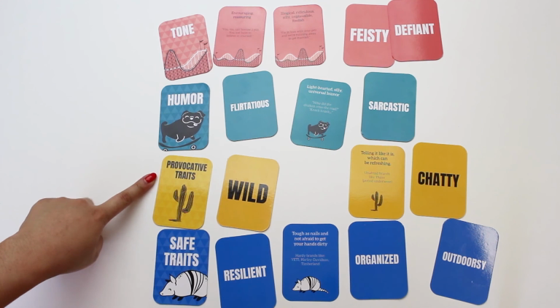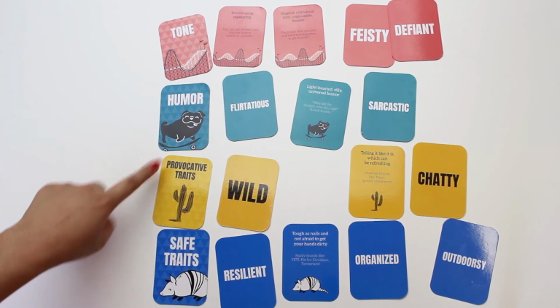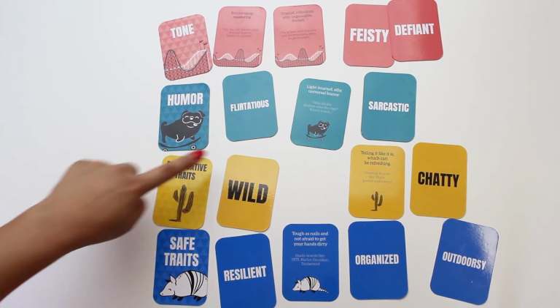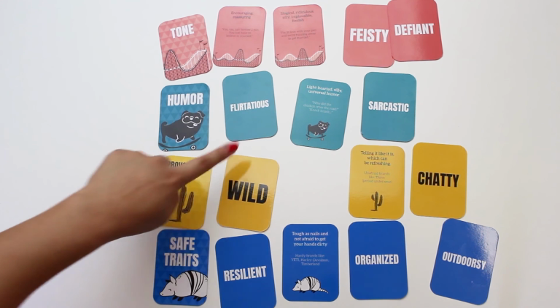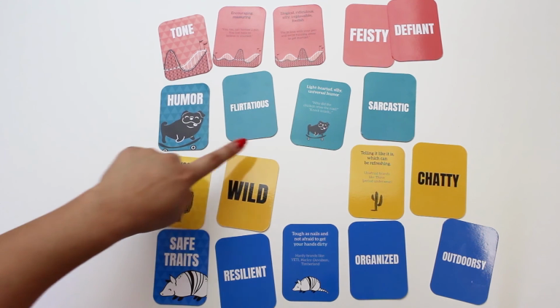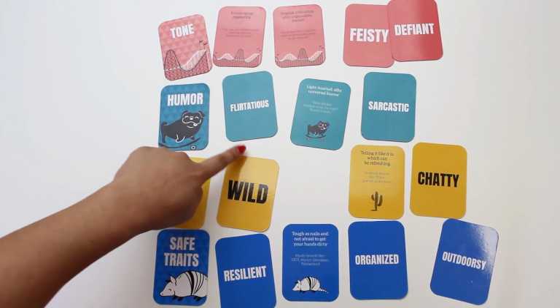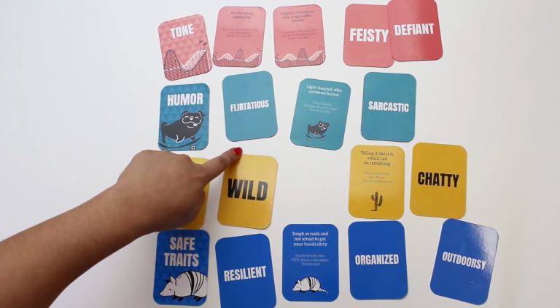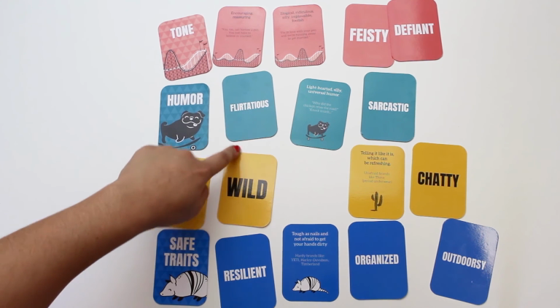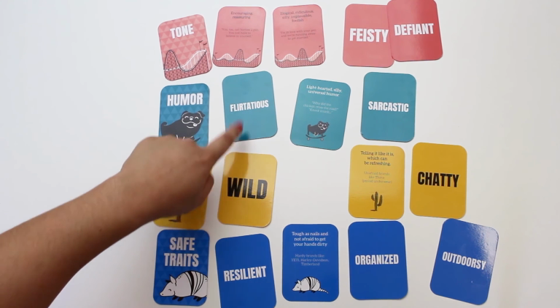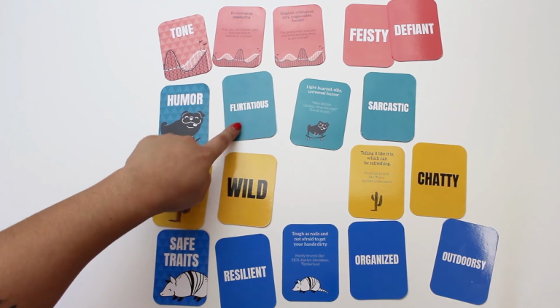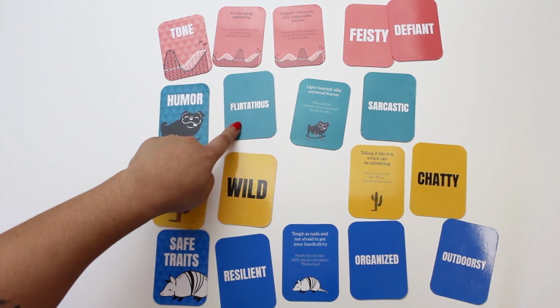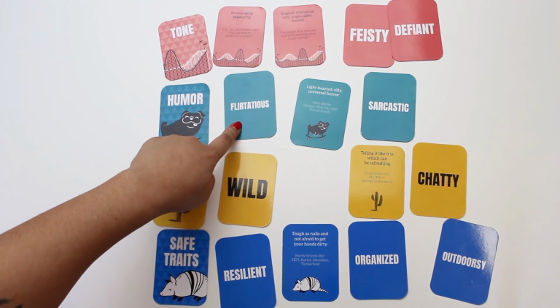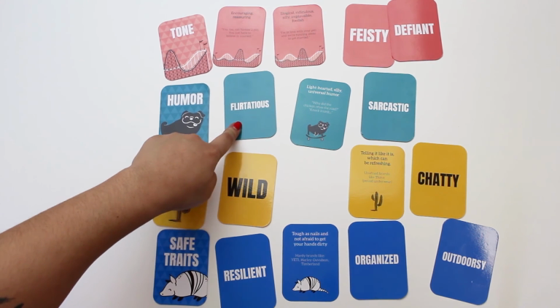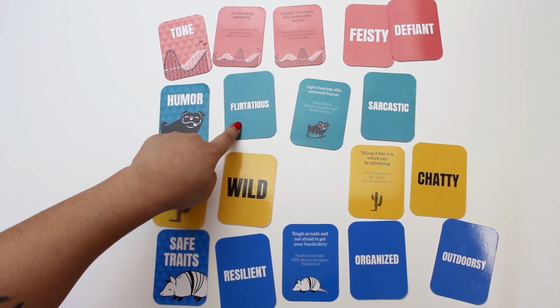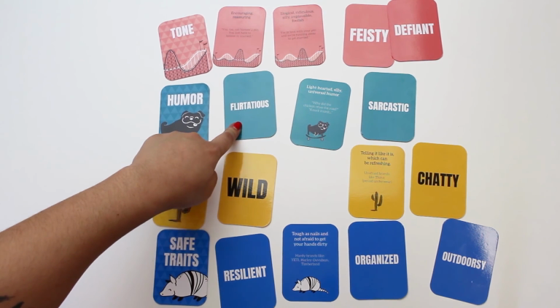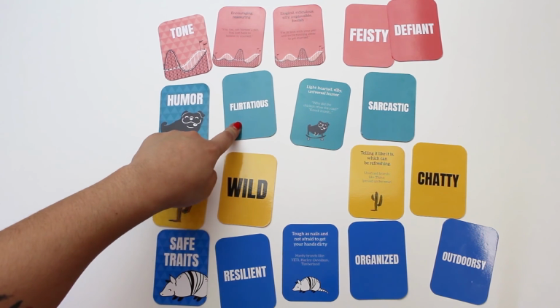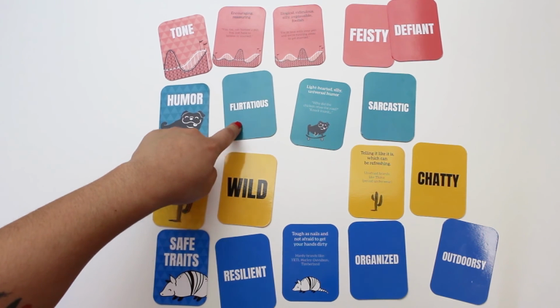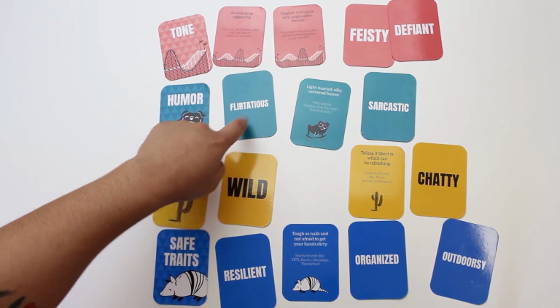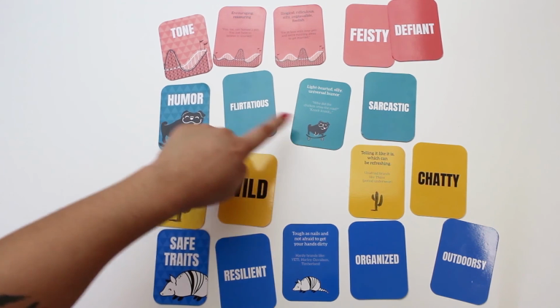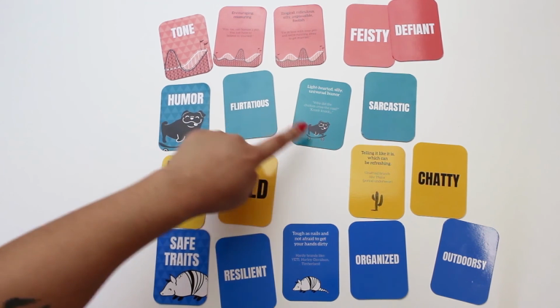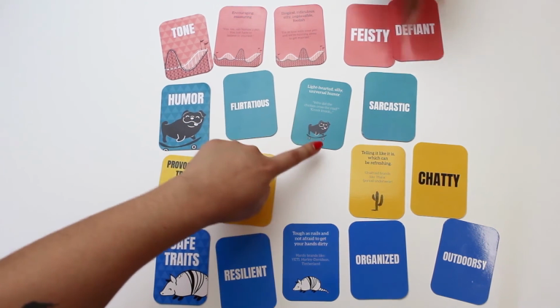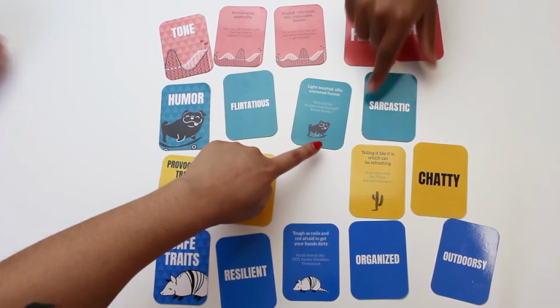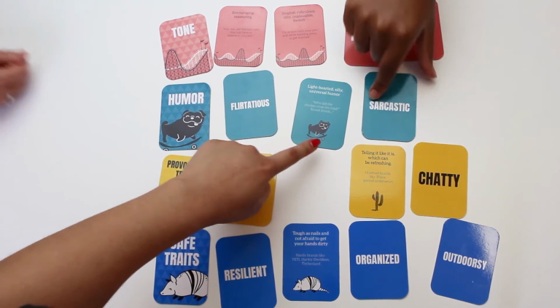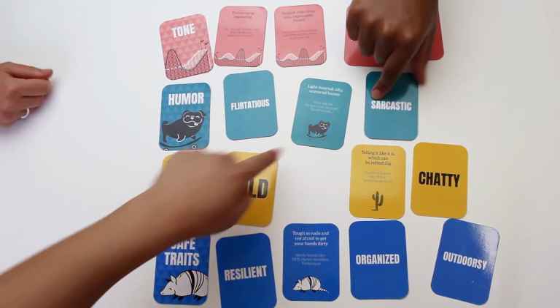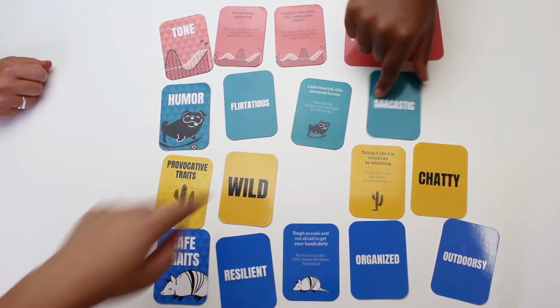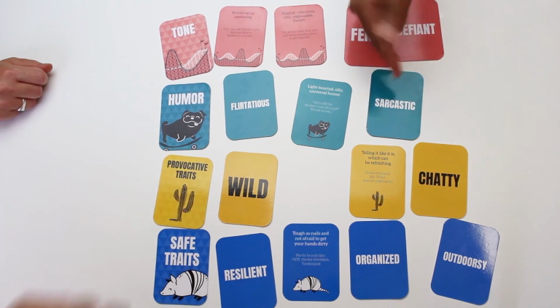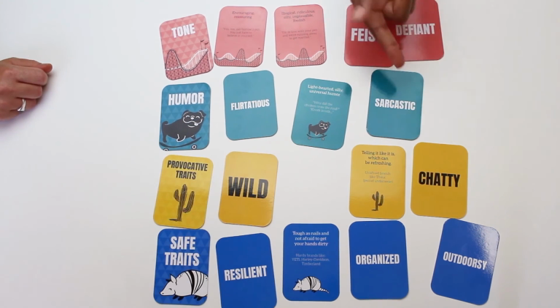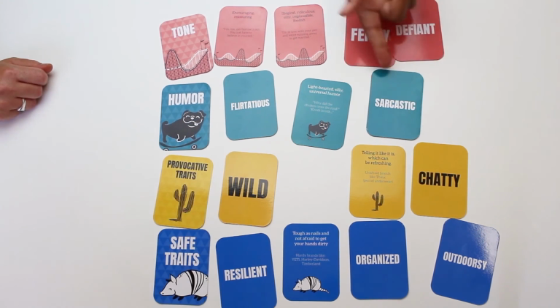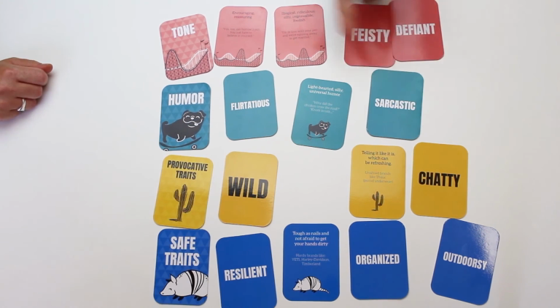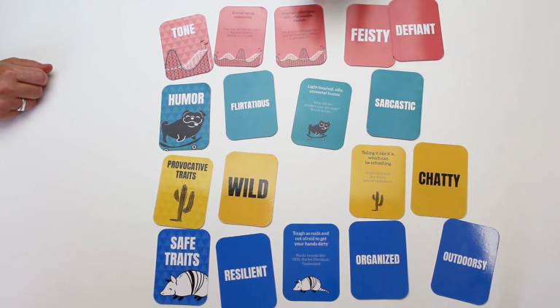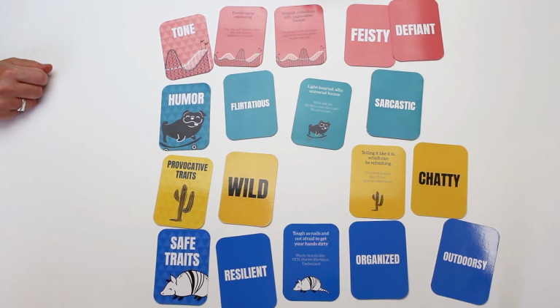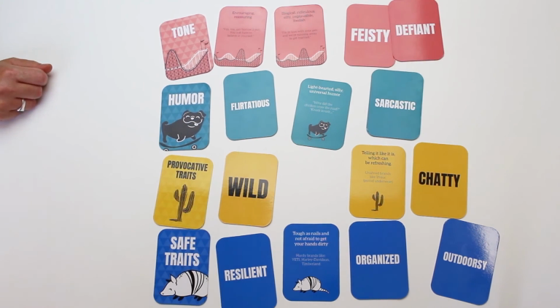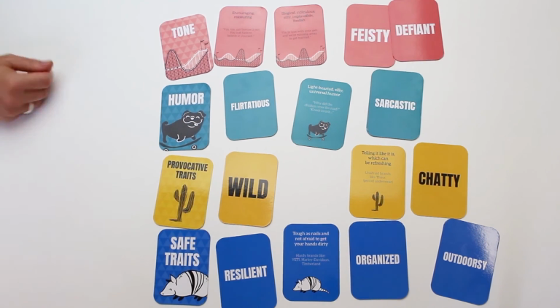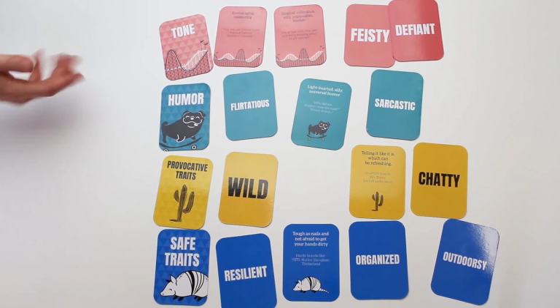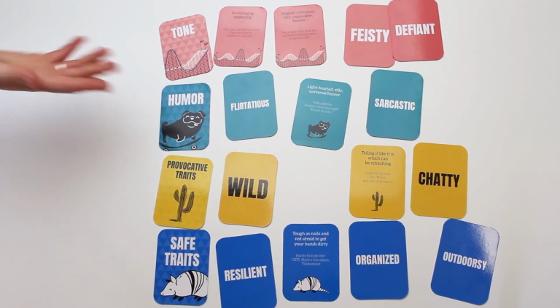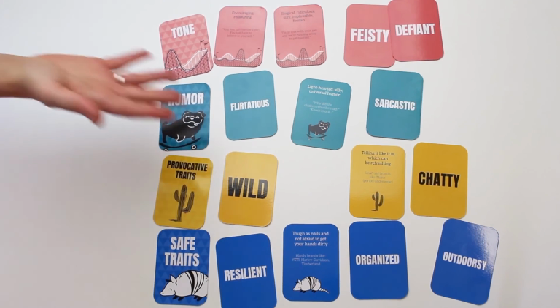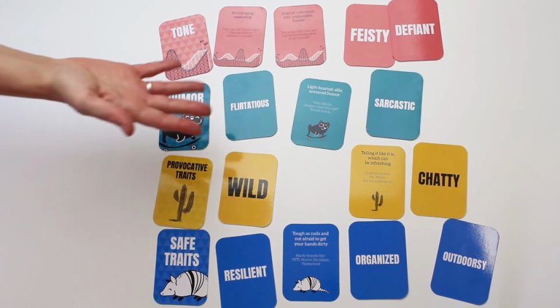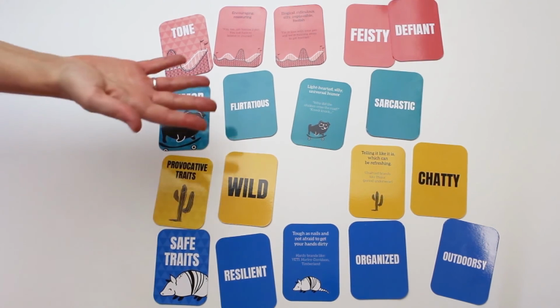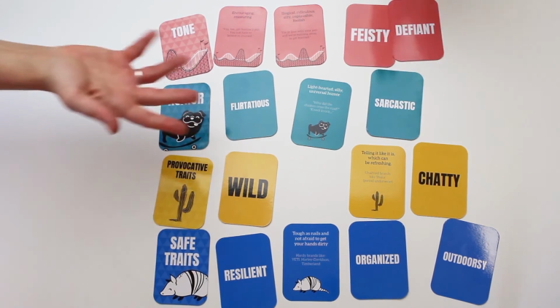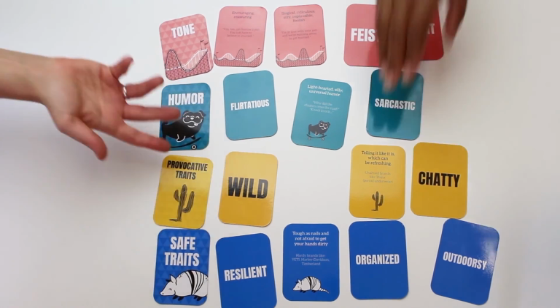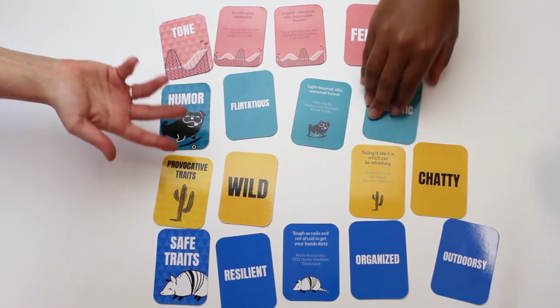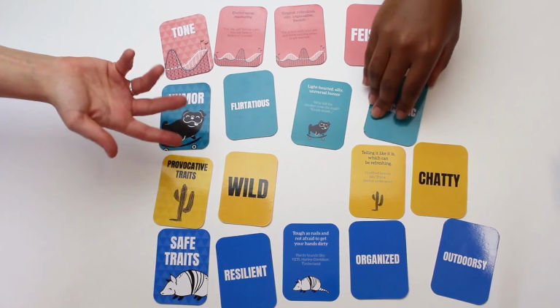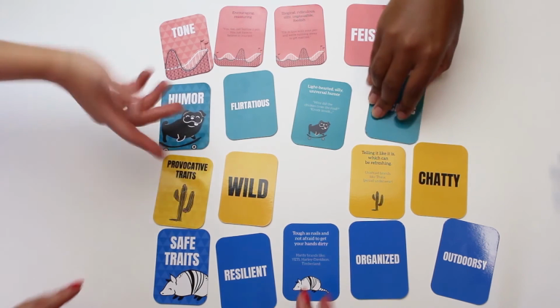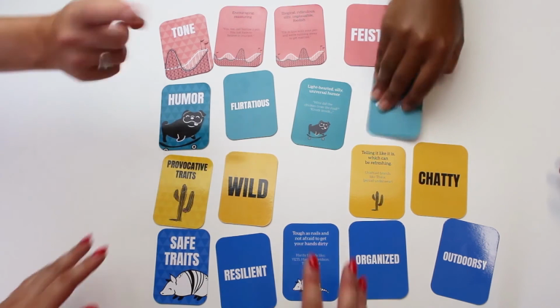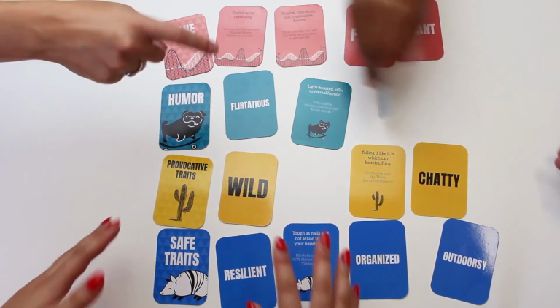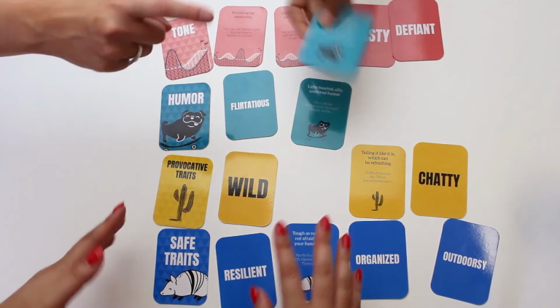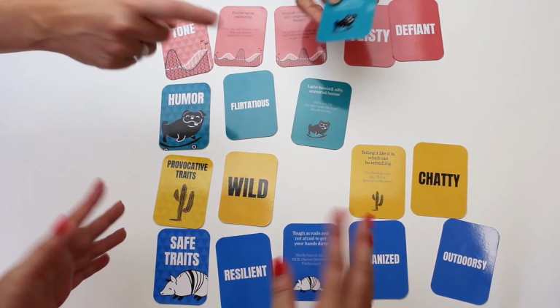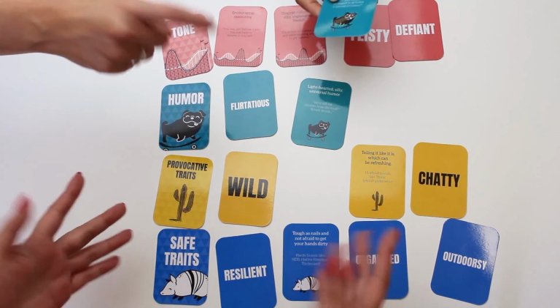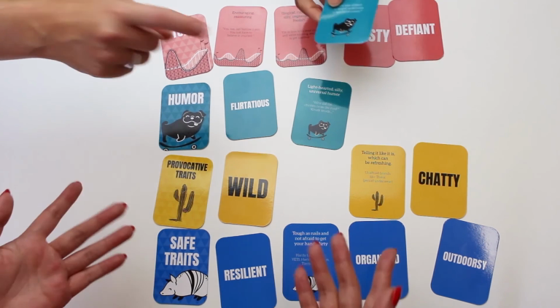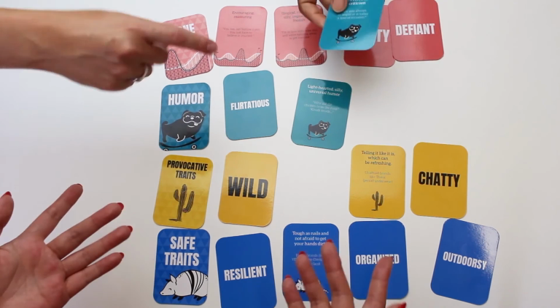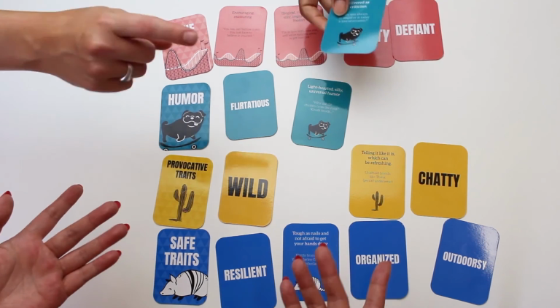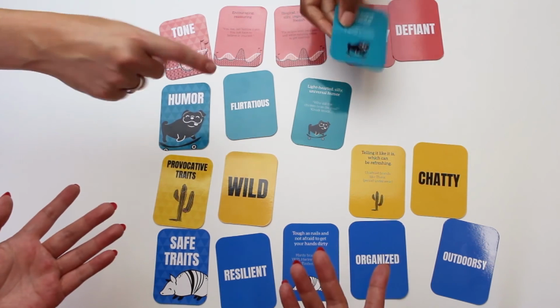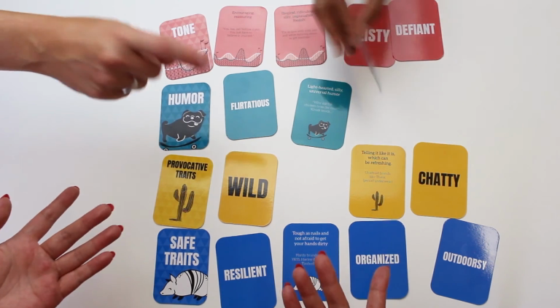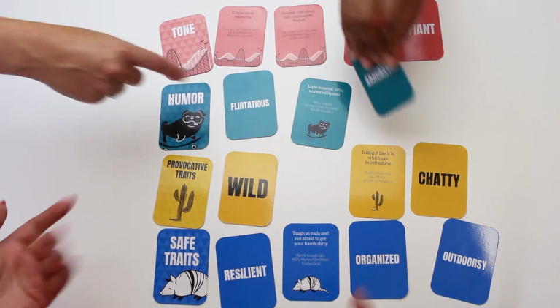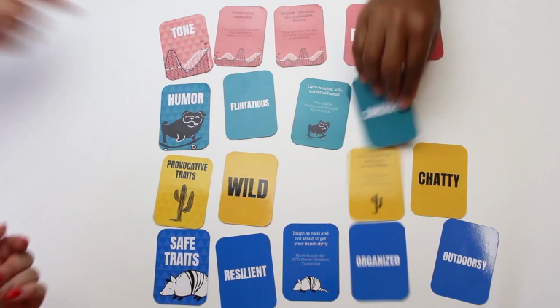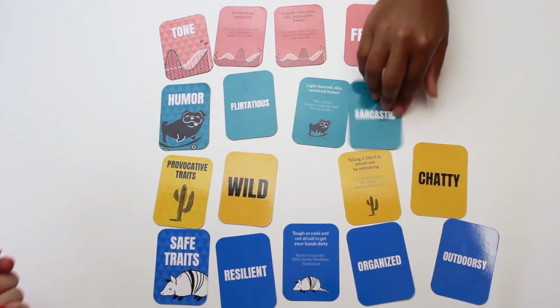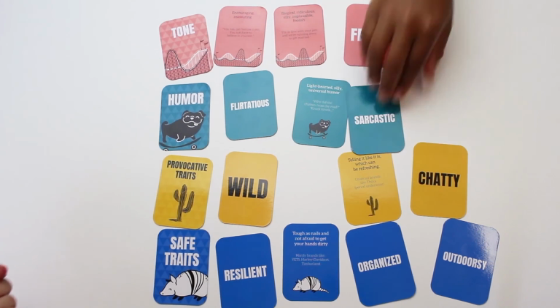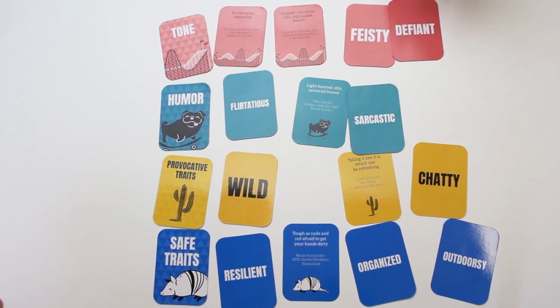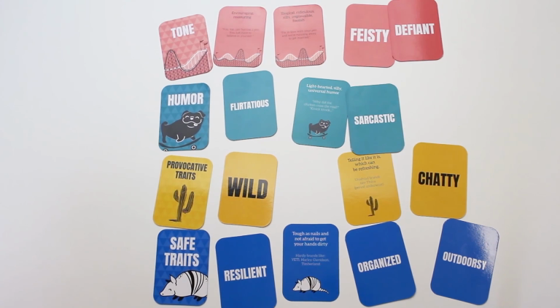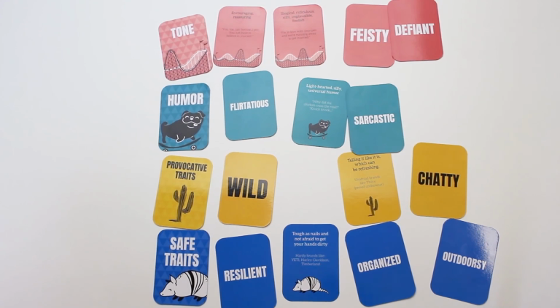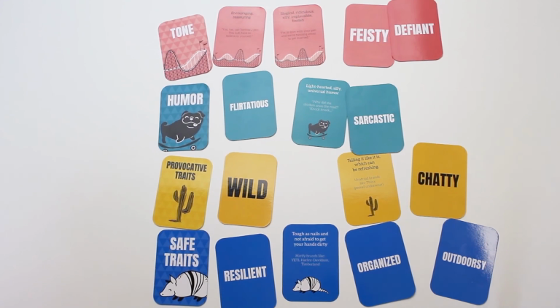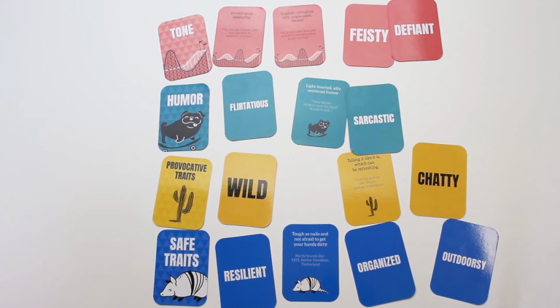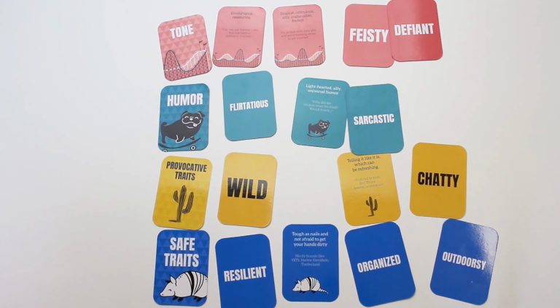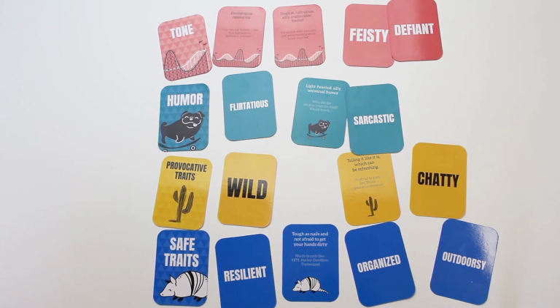Whether you're an entrepreneur launching a new business or a marketing lead in charge of your company's brand voice, our brand personality cards are designed to help you eliminate guesswork and connect with your audience.